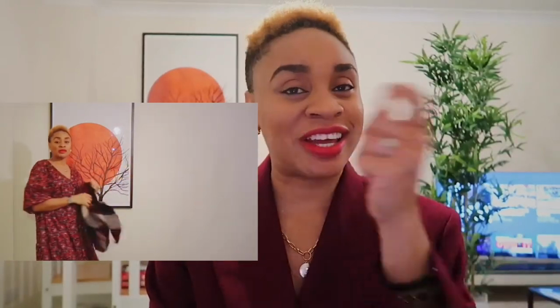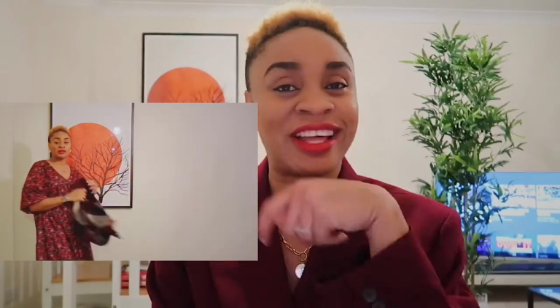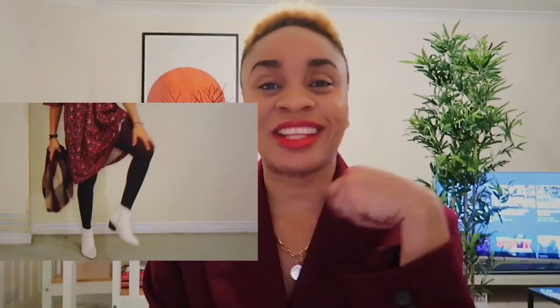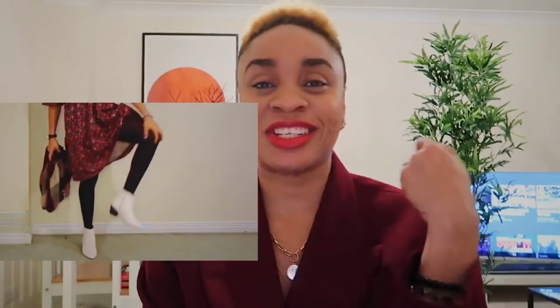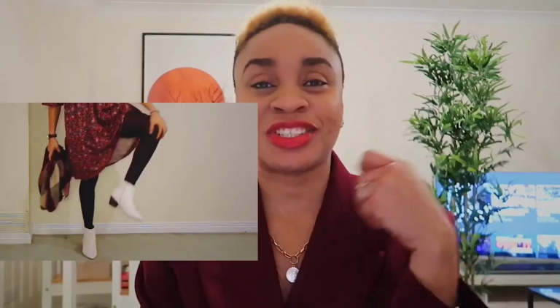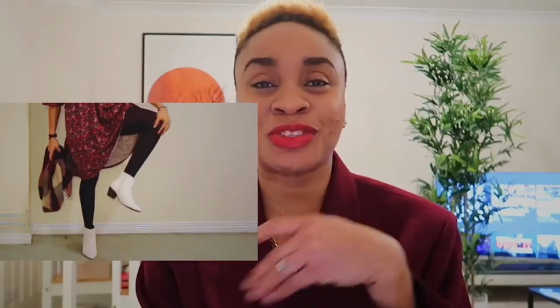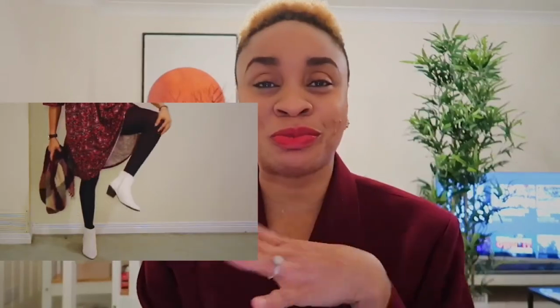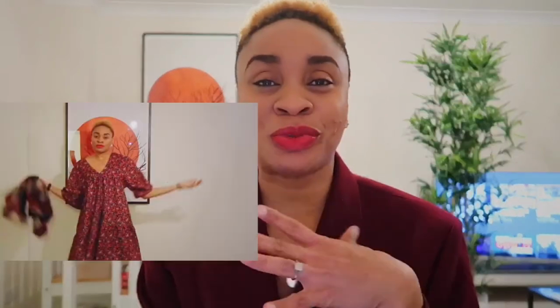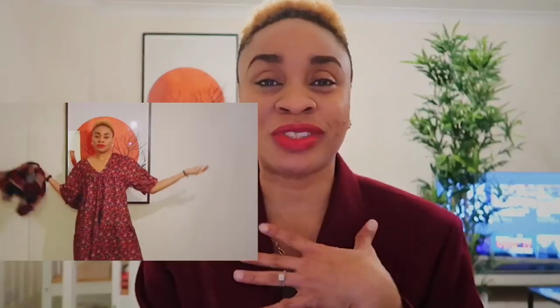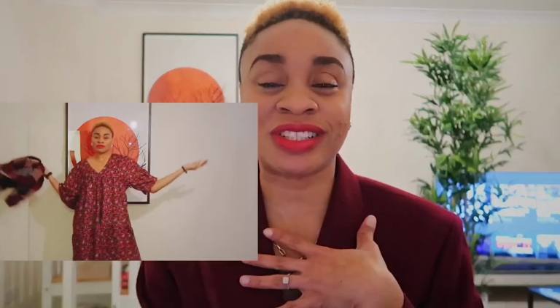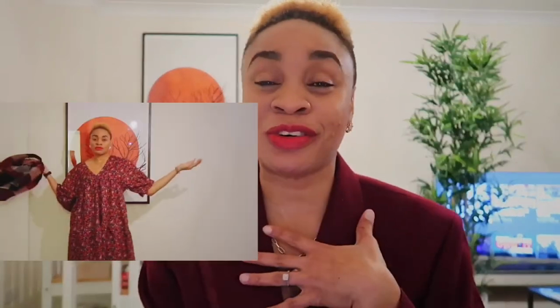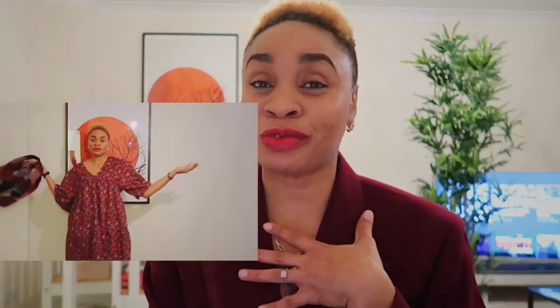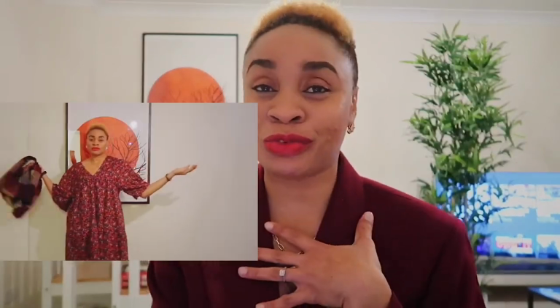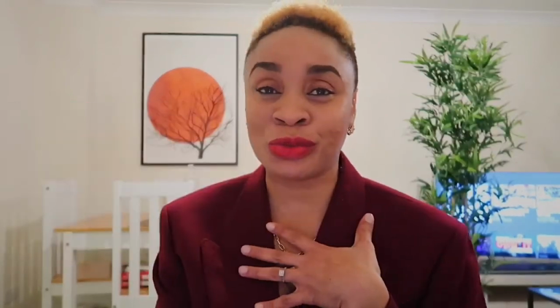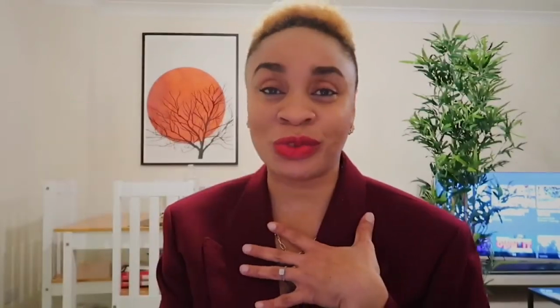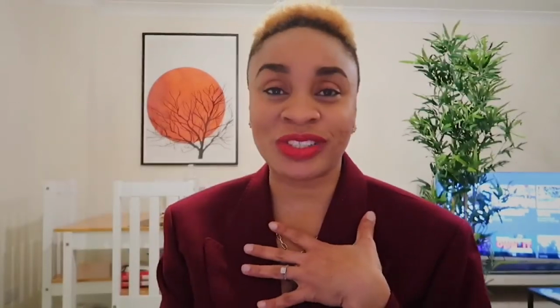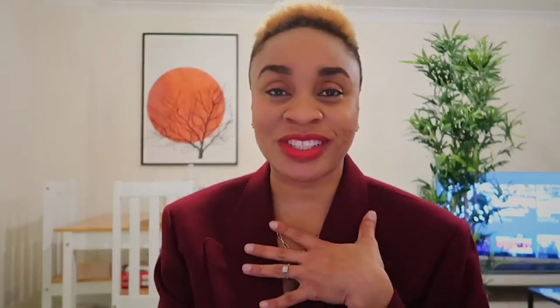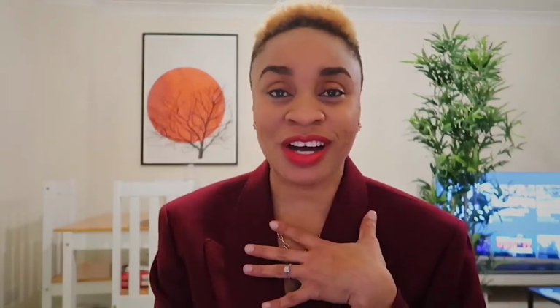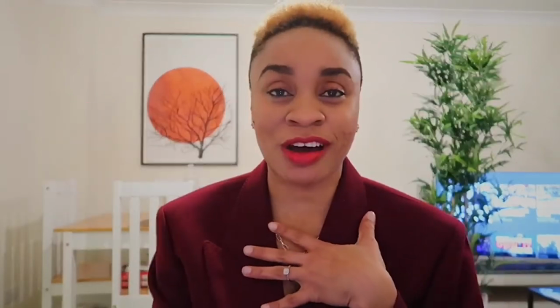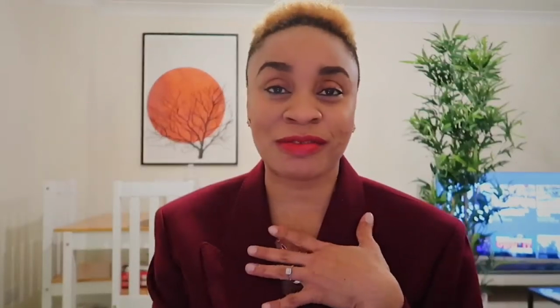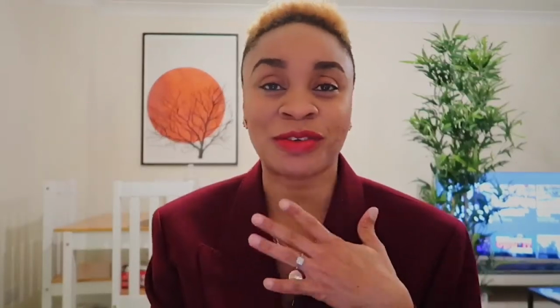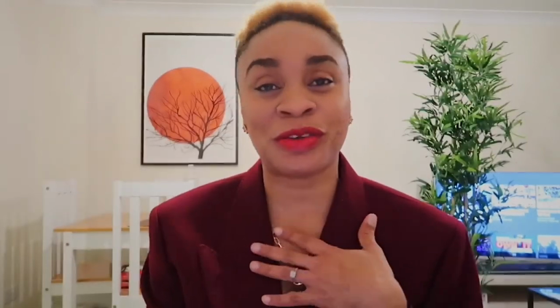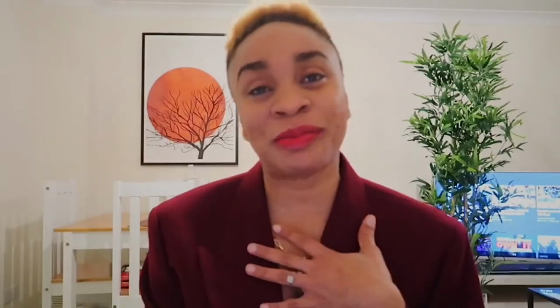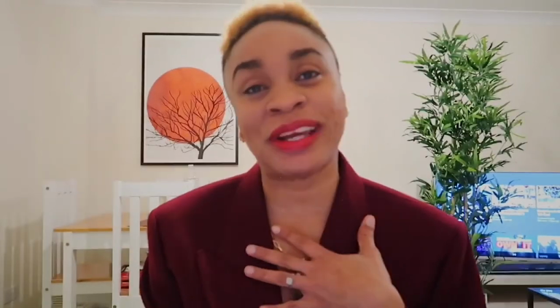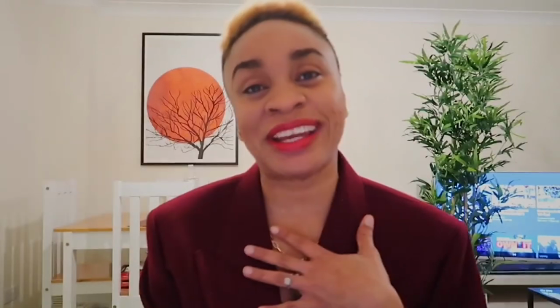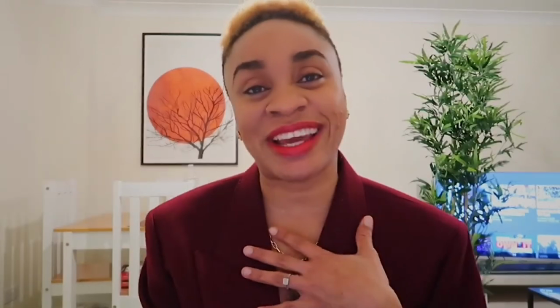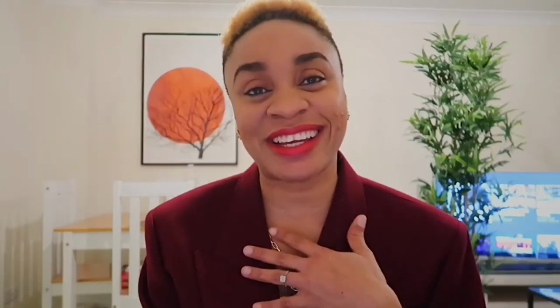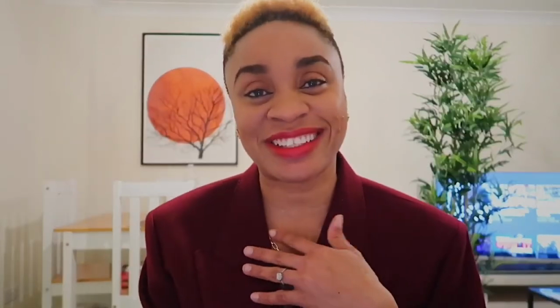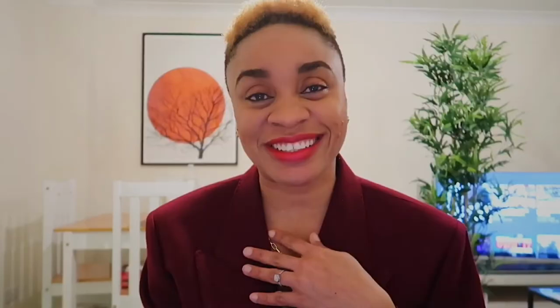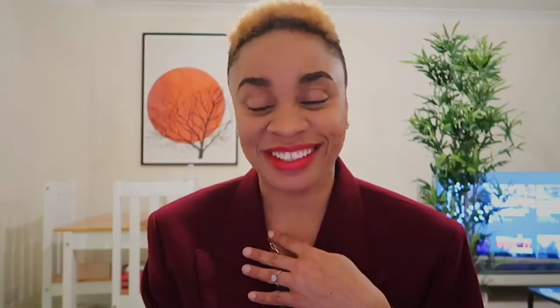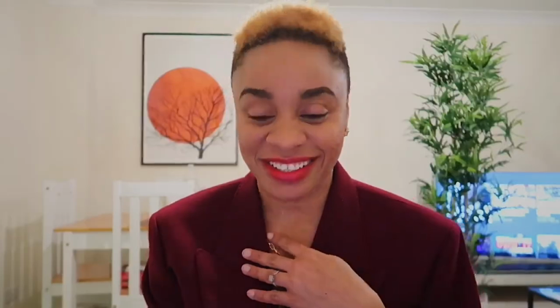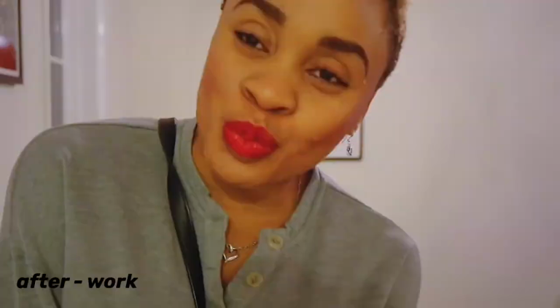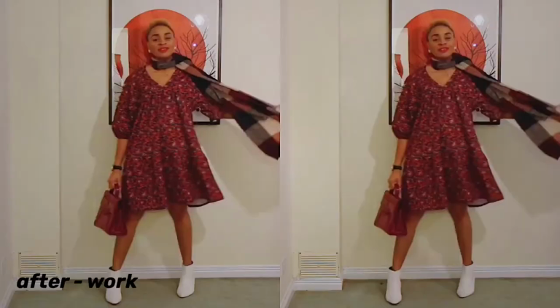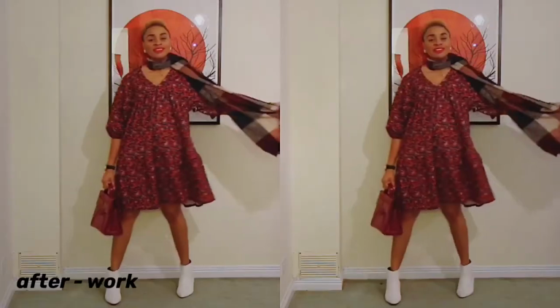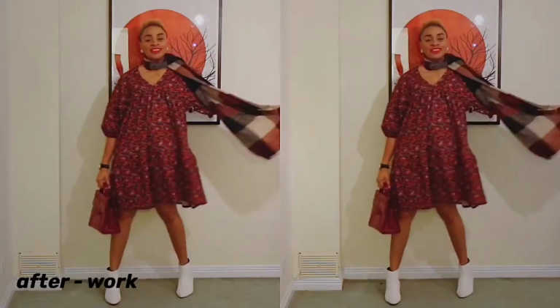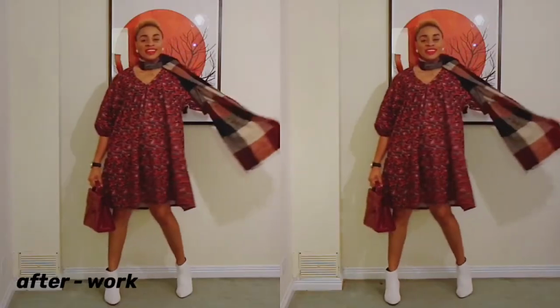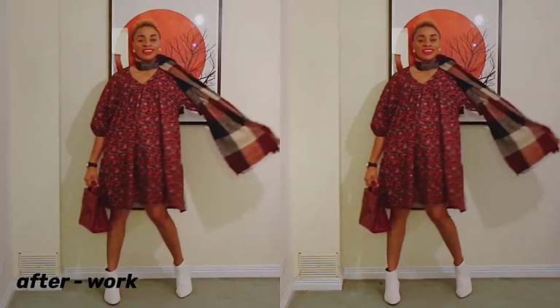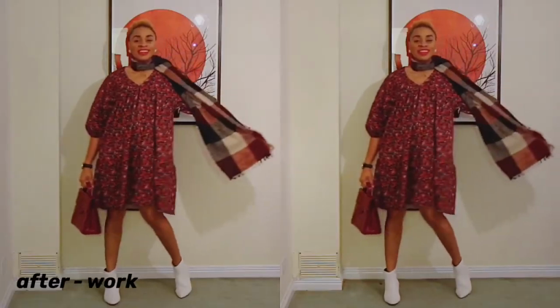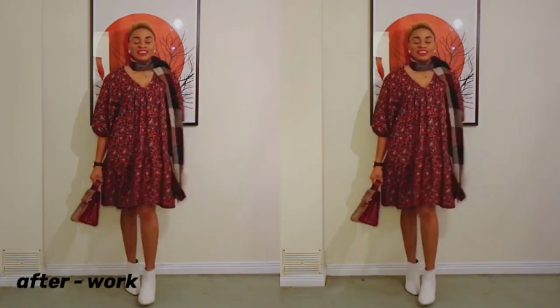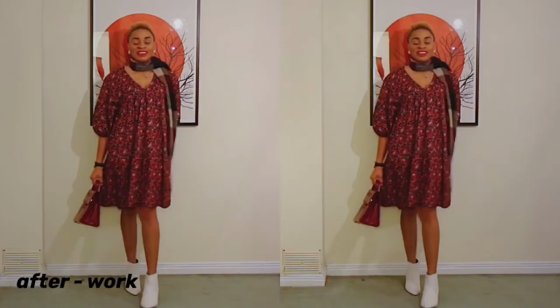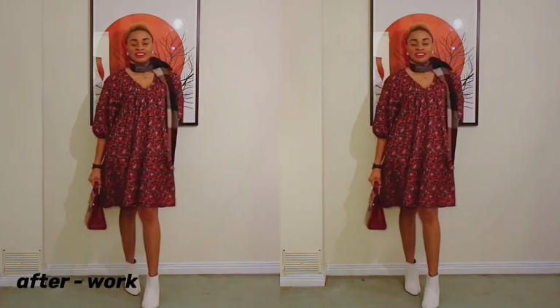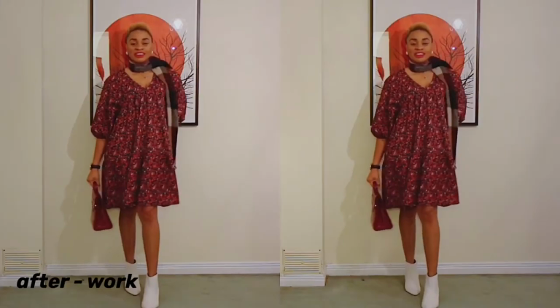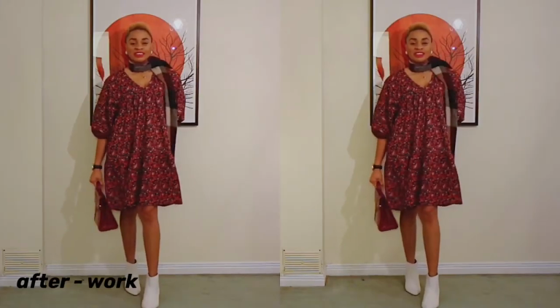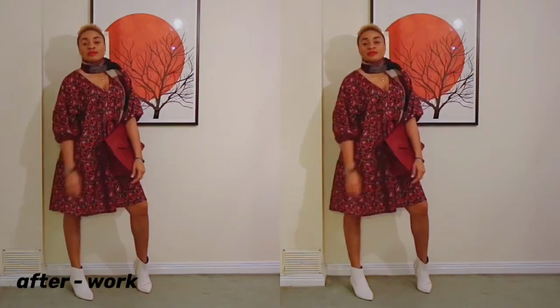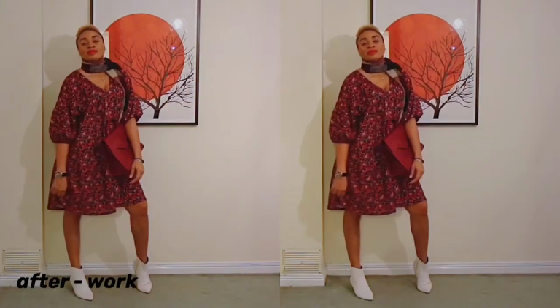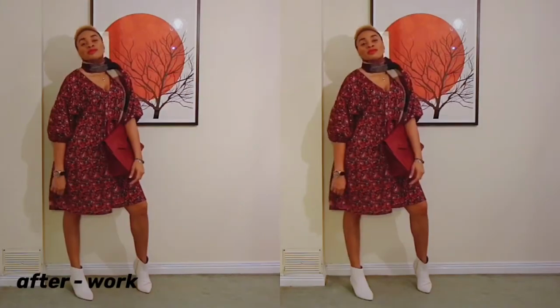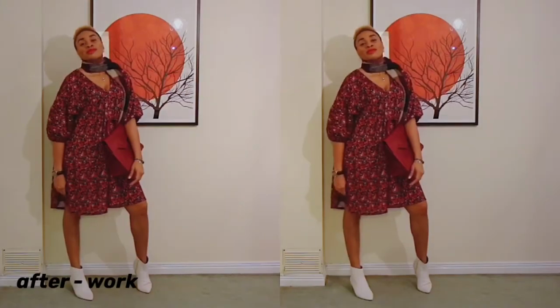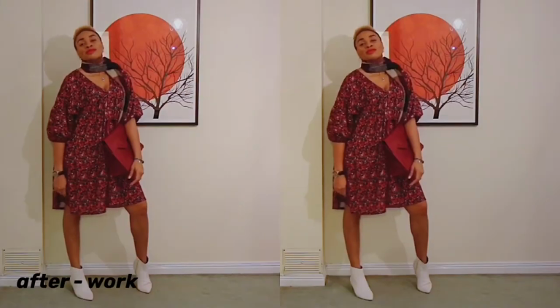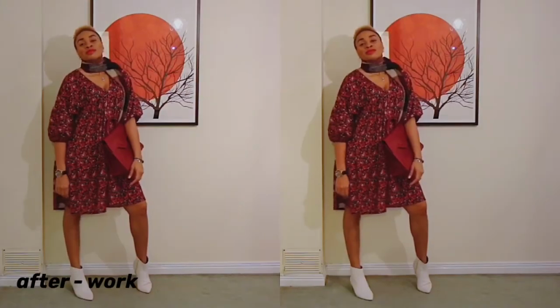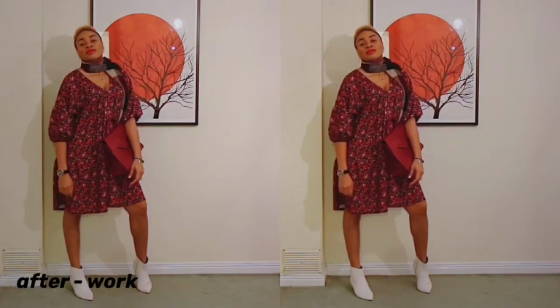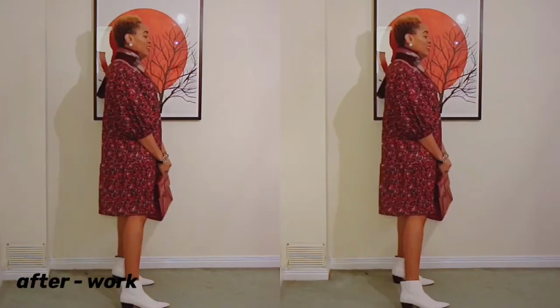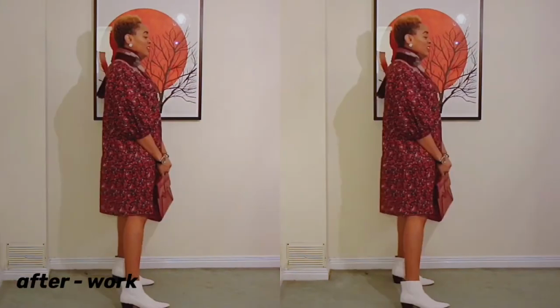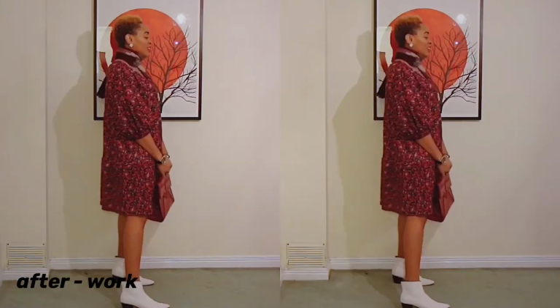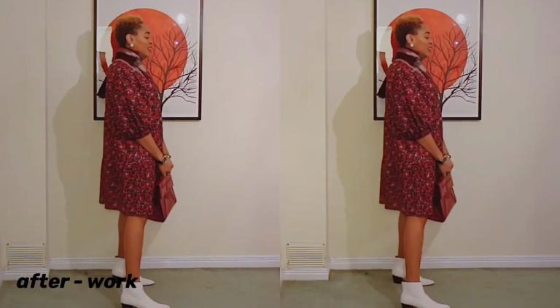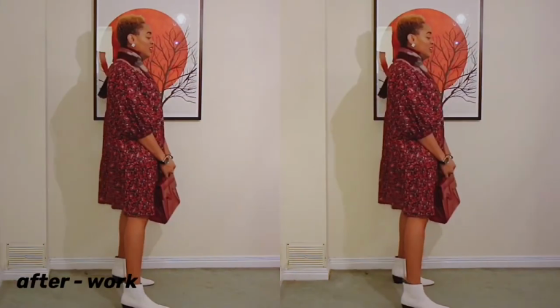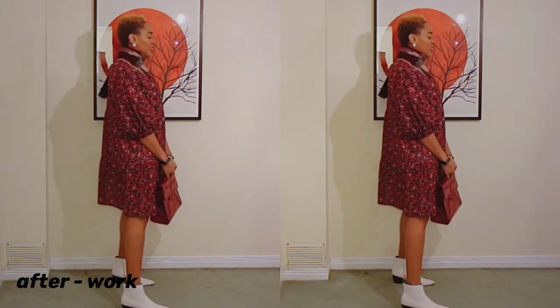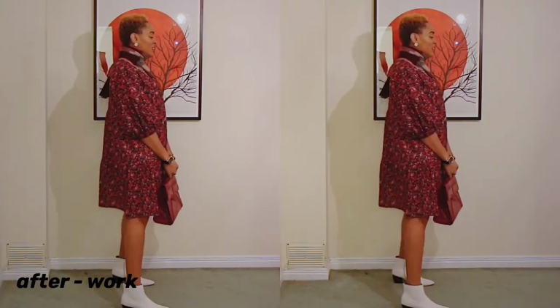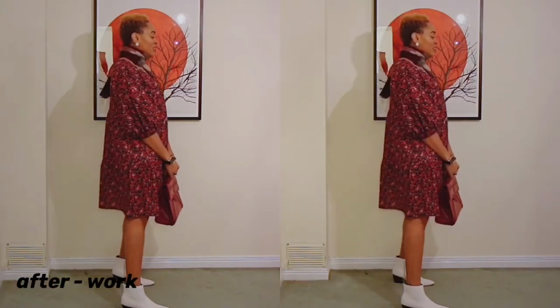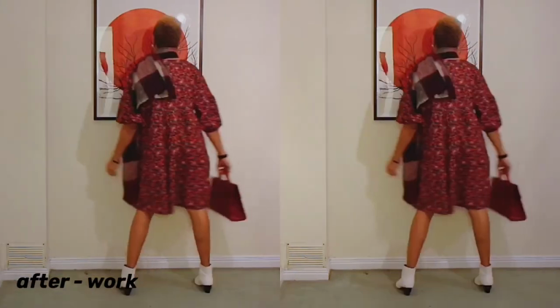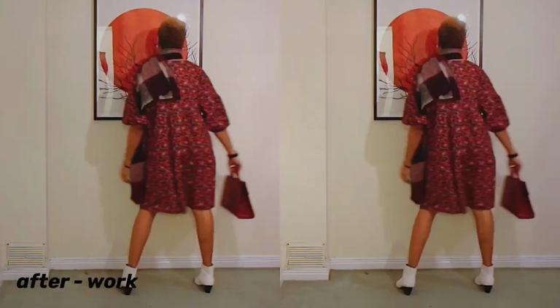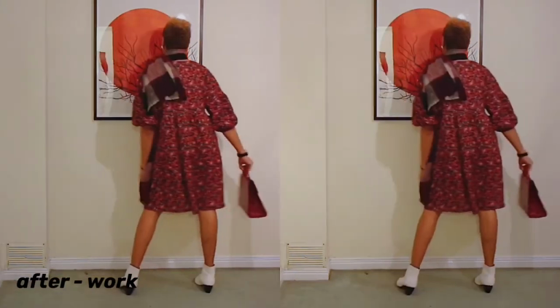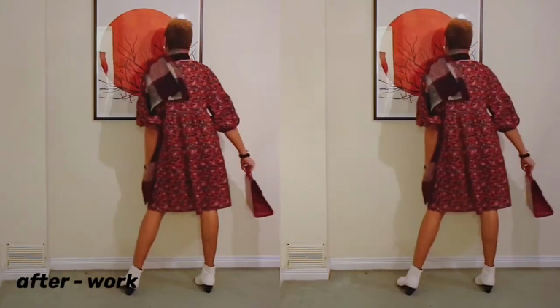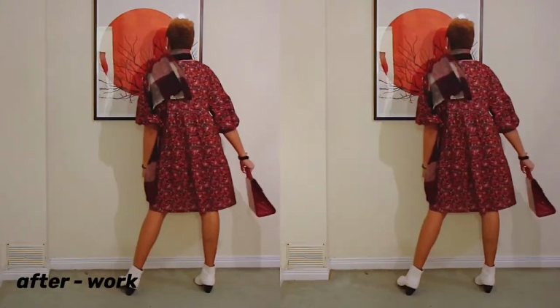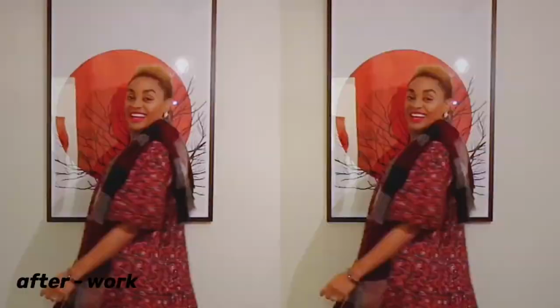Then I just put a full scarf around my neck.